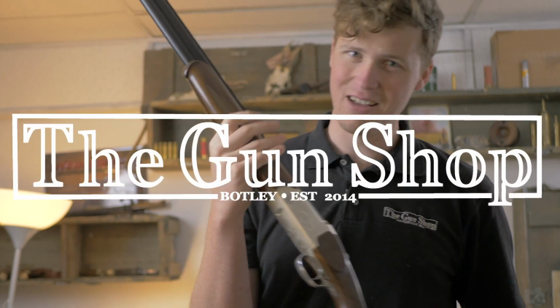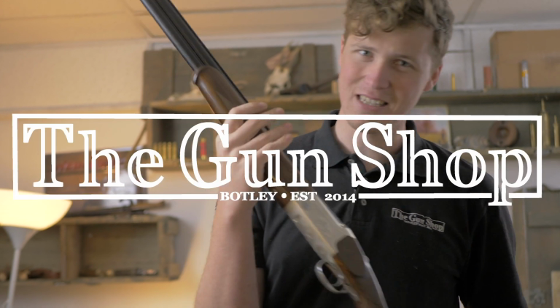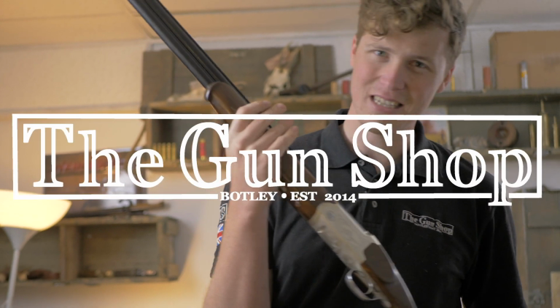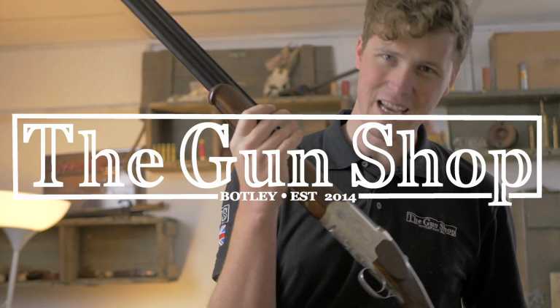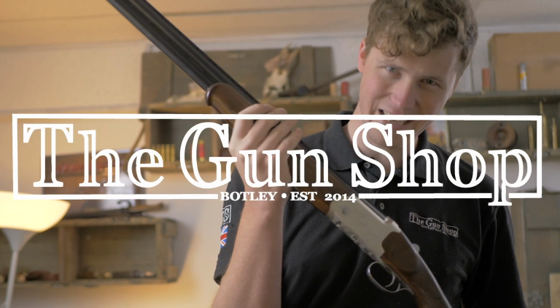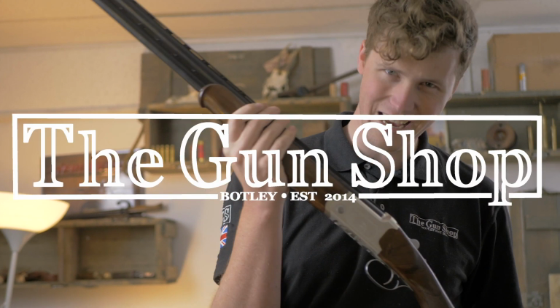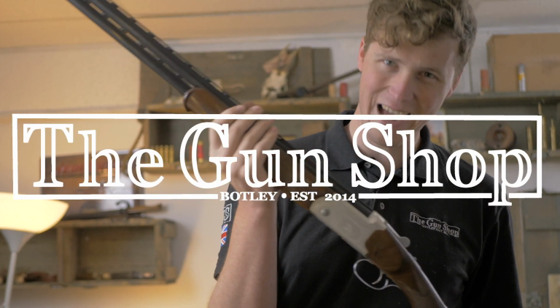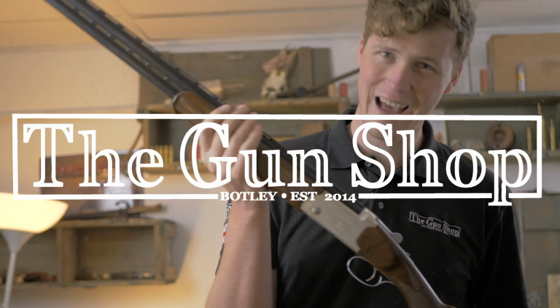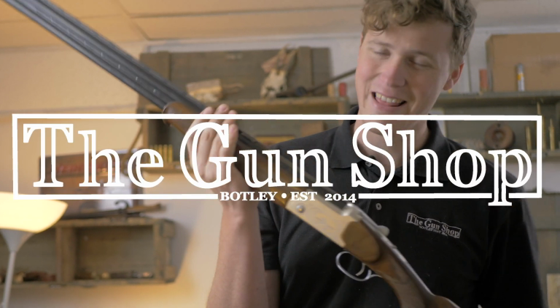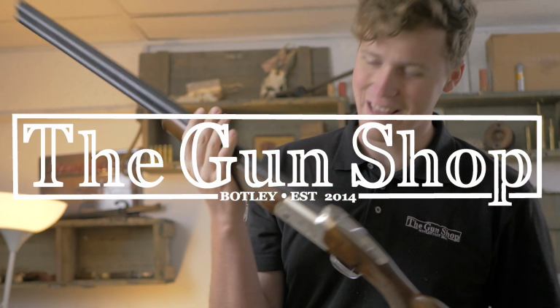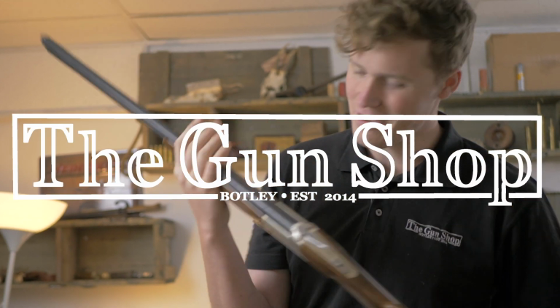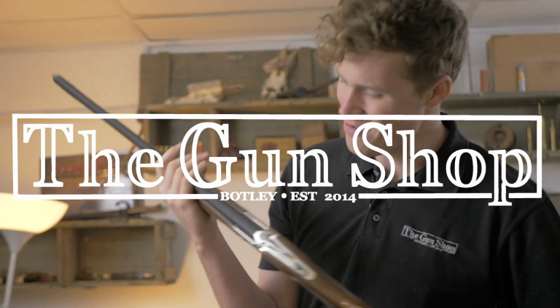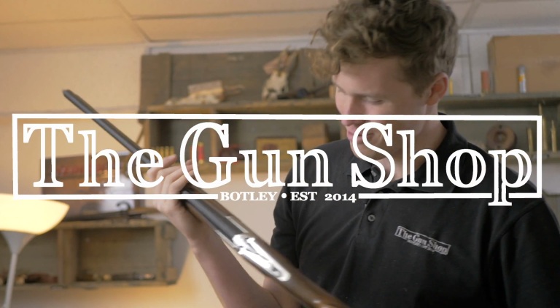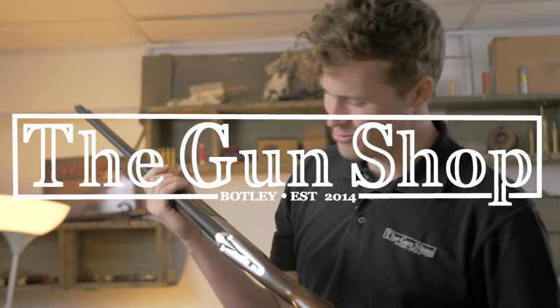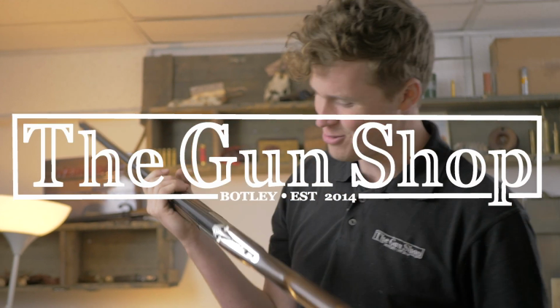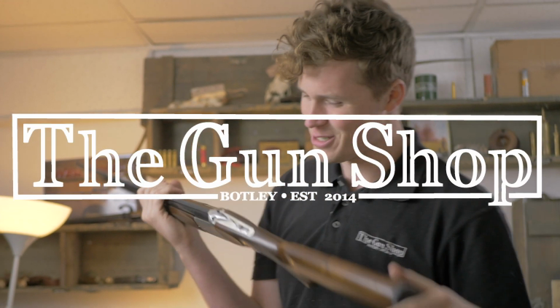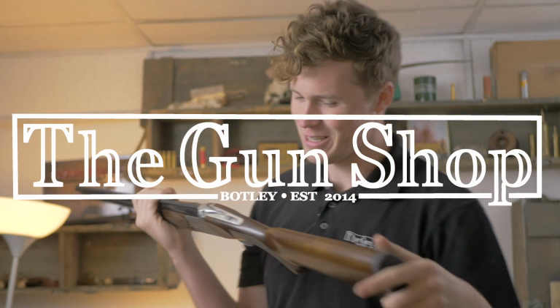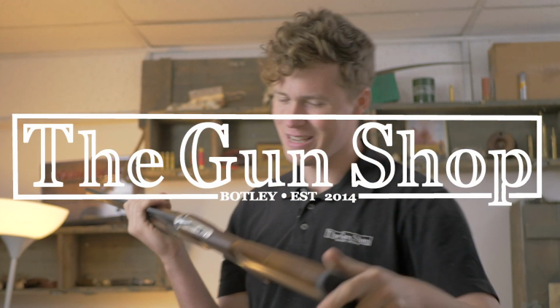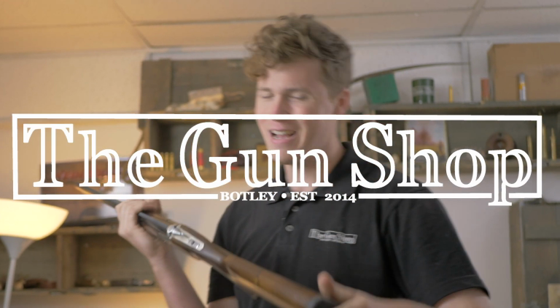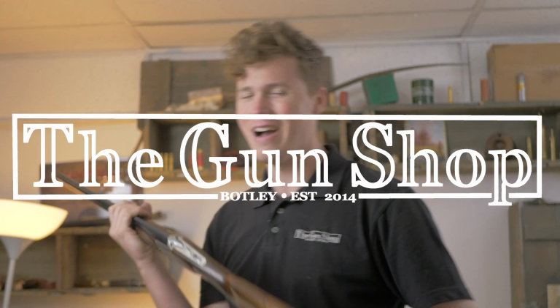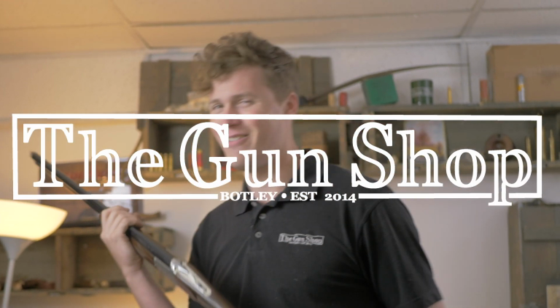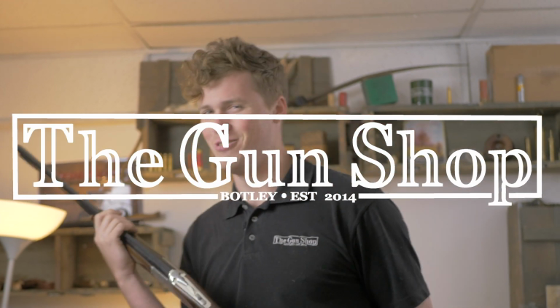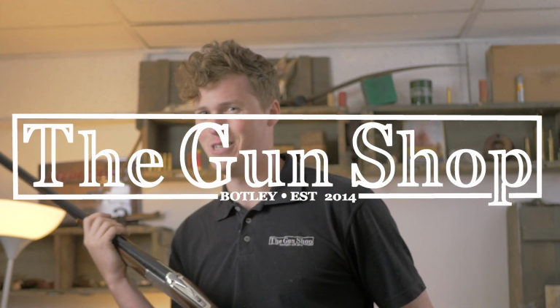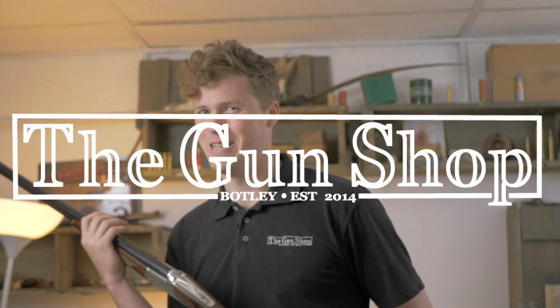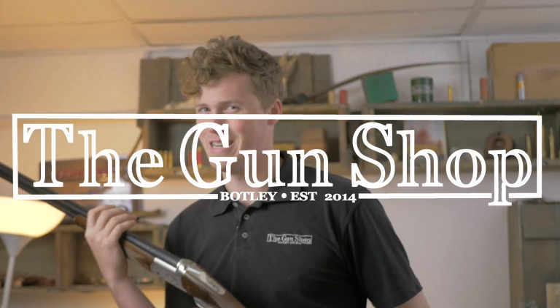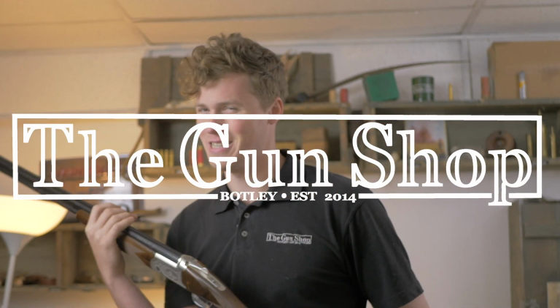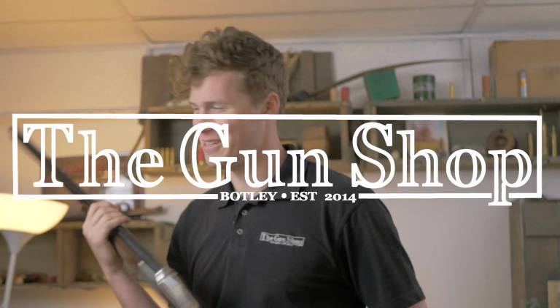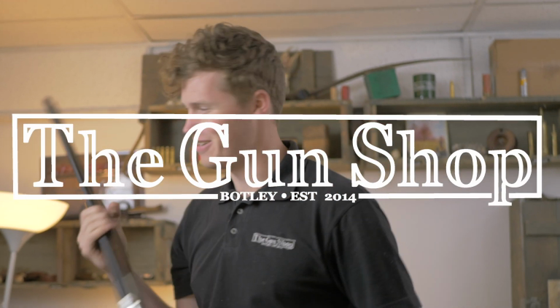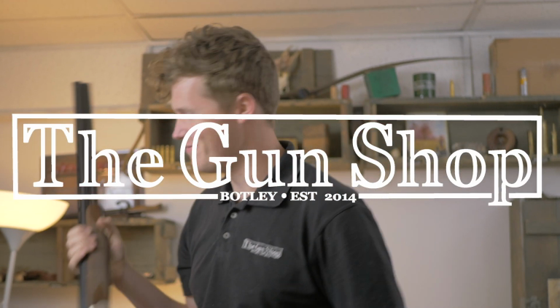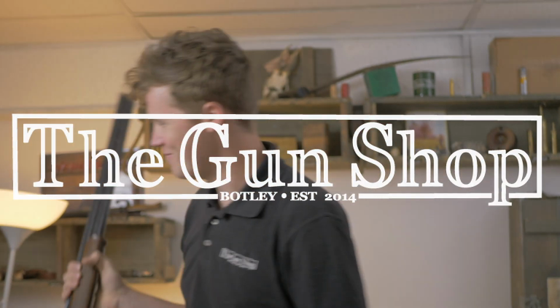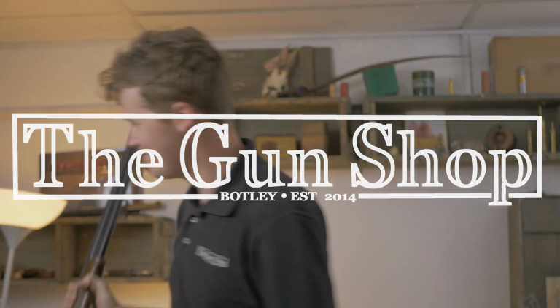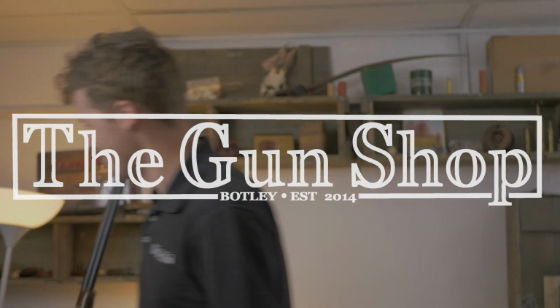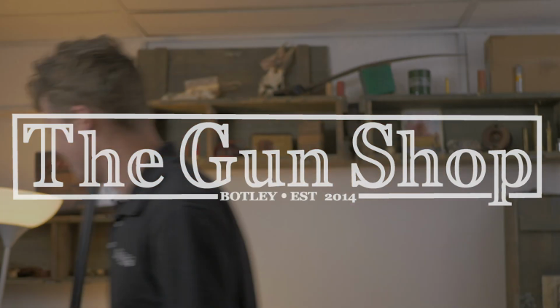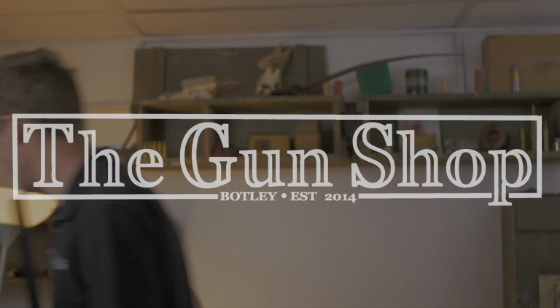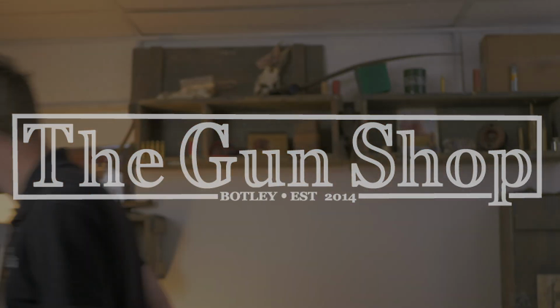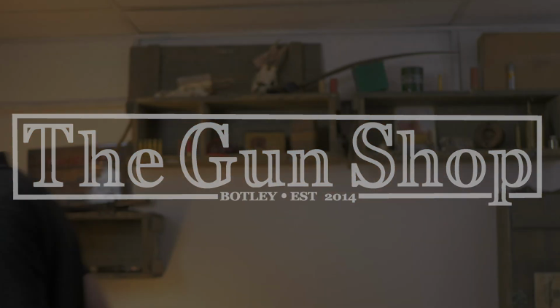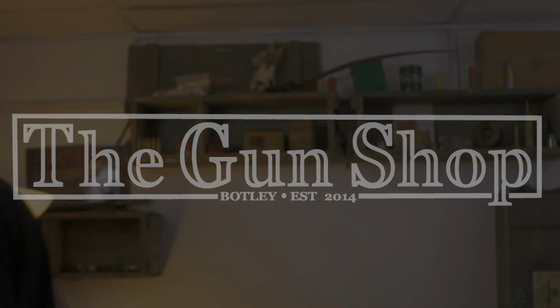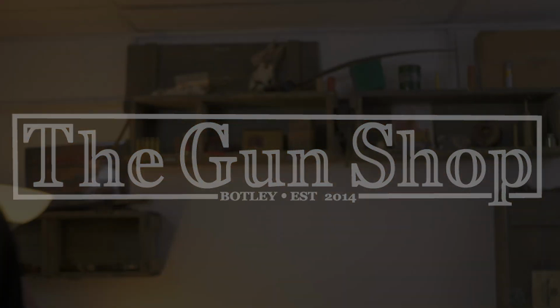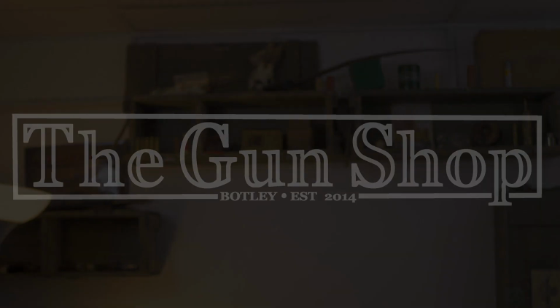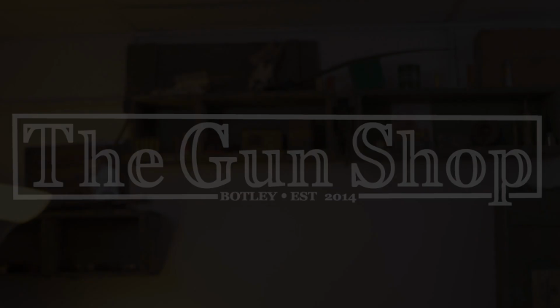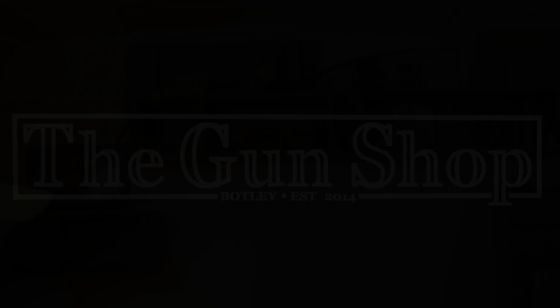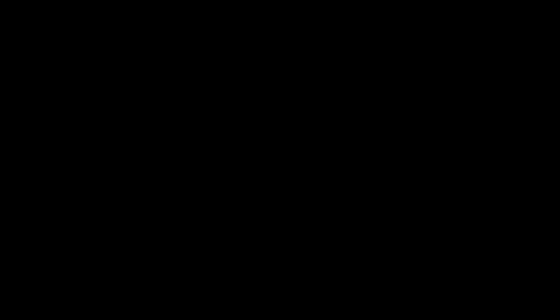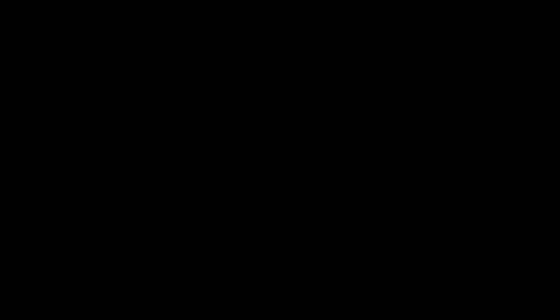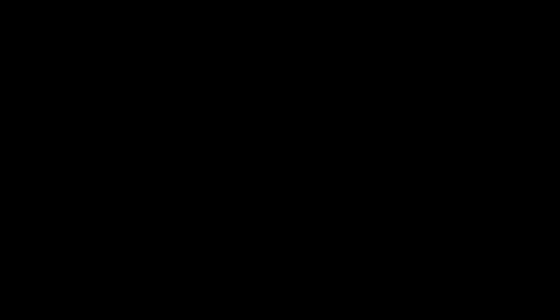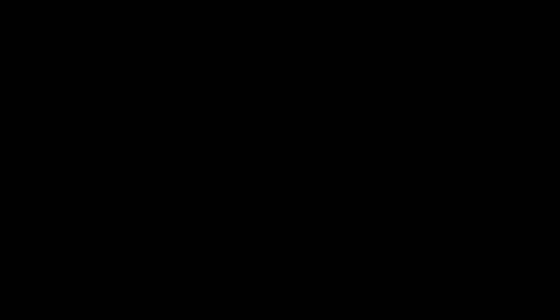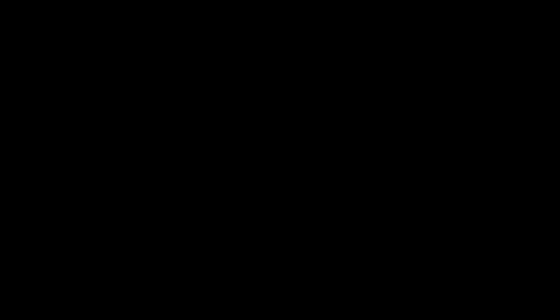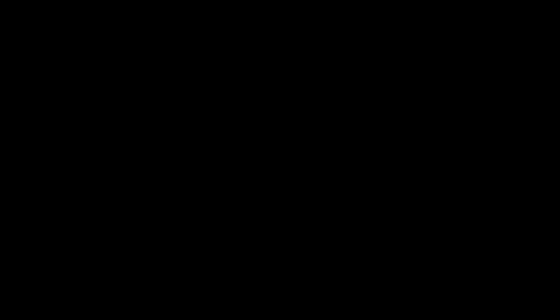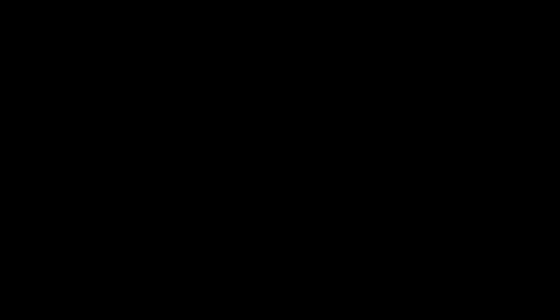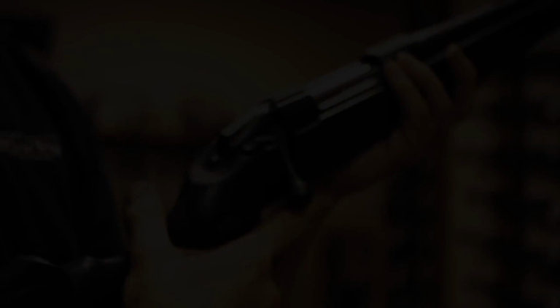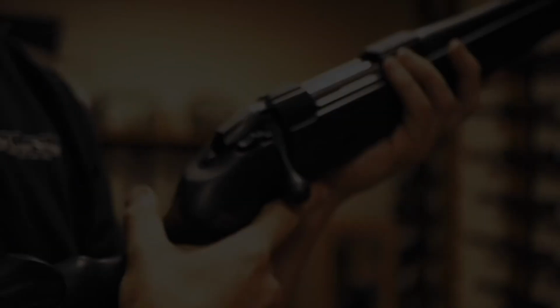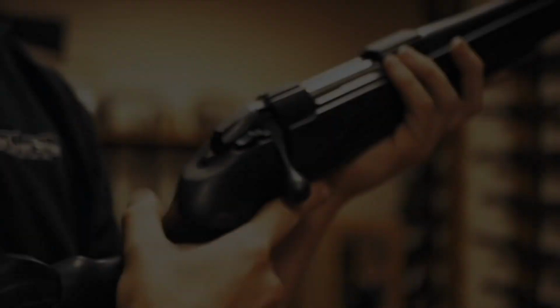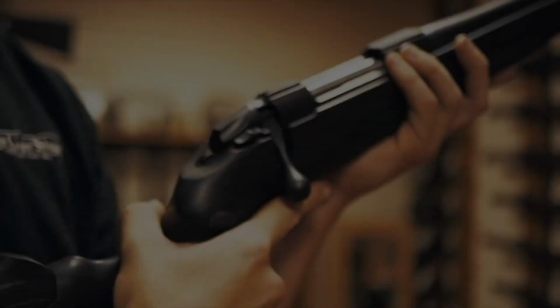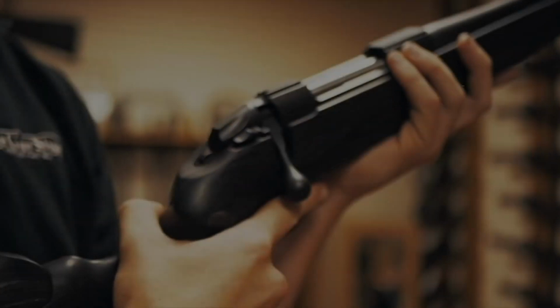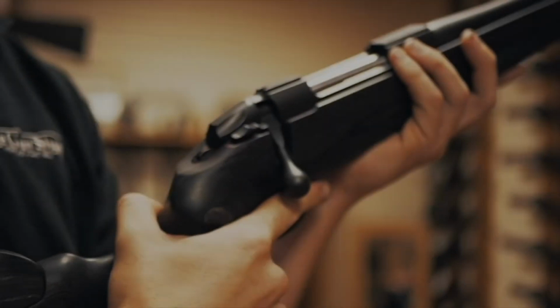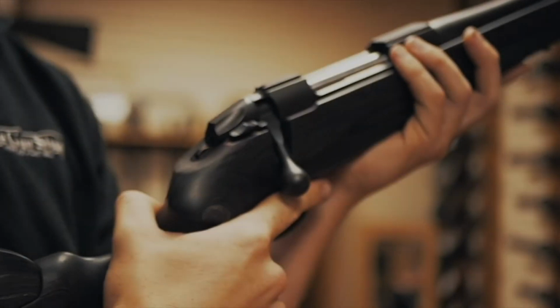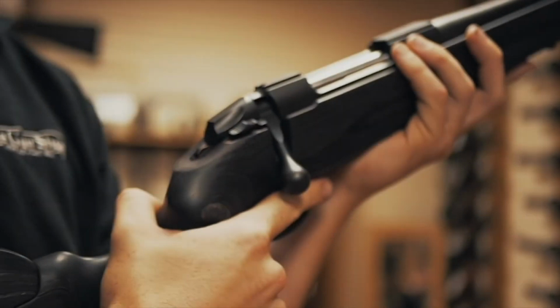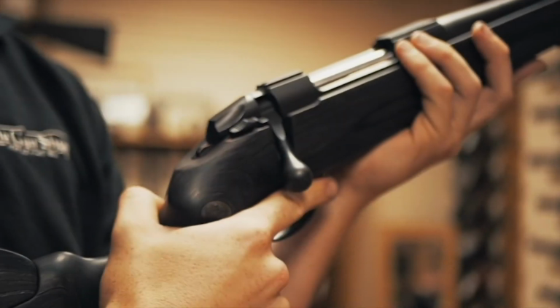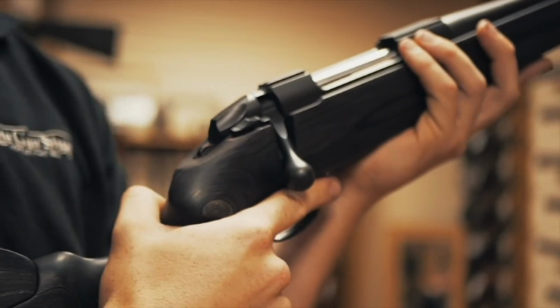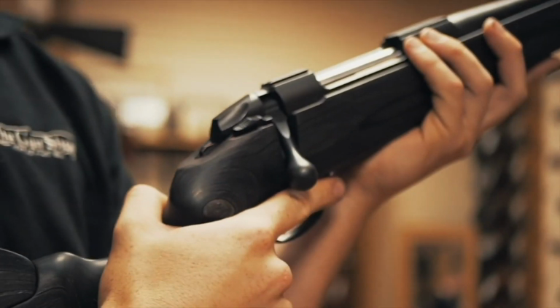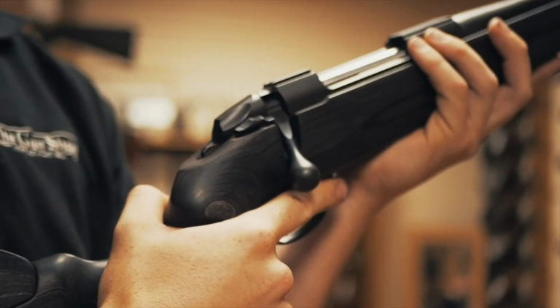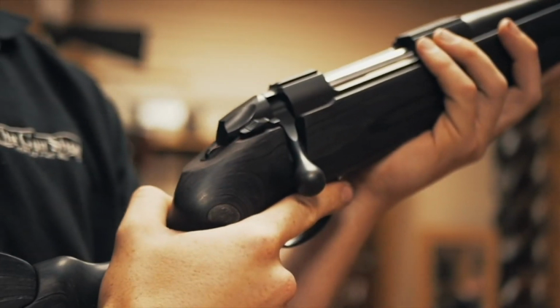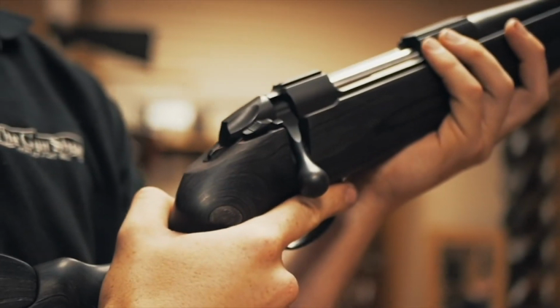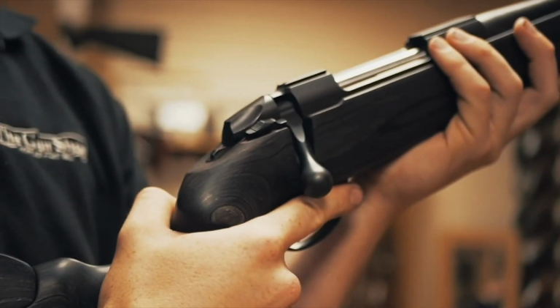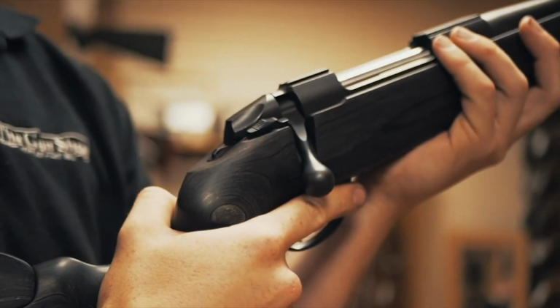Yildiz, take care. Thank you very much for watching and we'll see you next time.